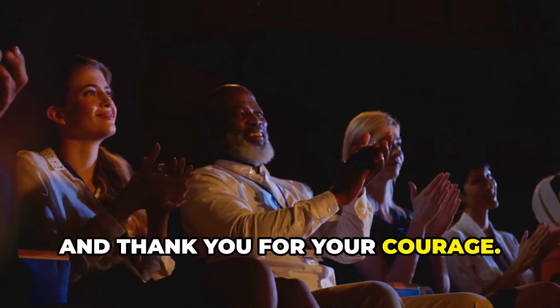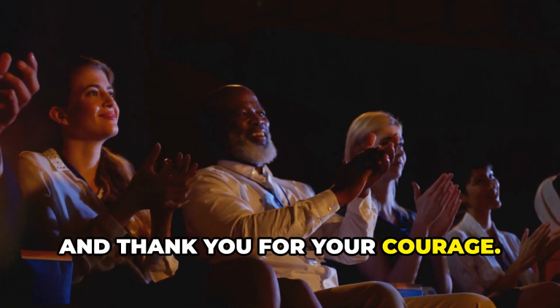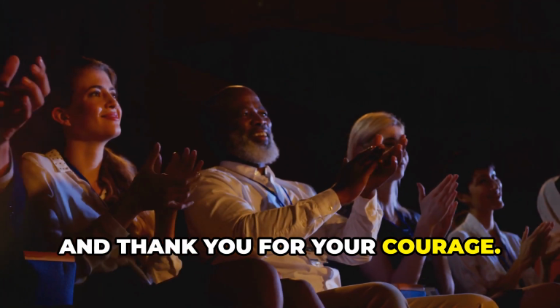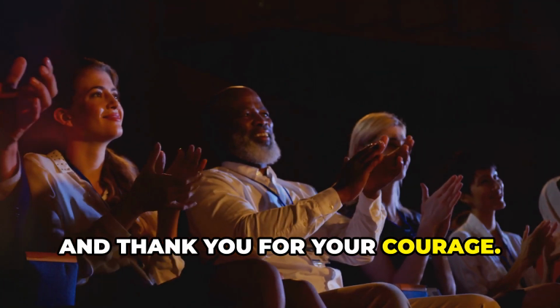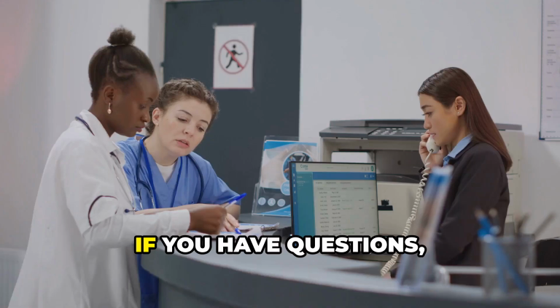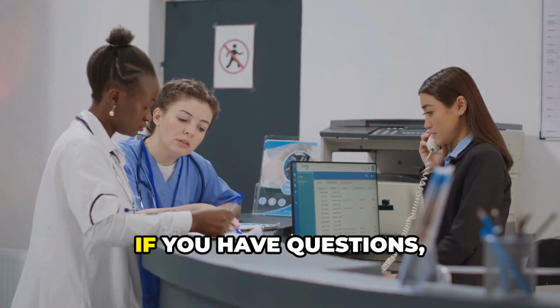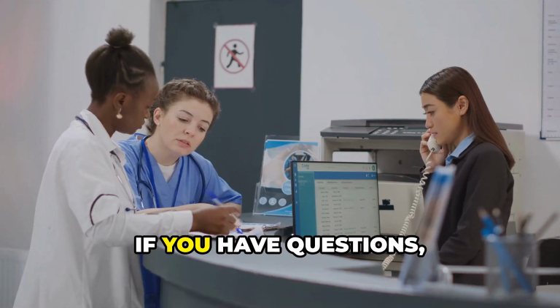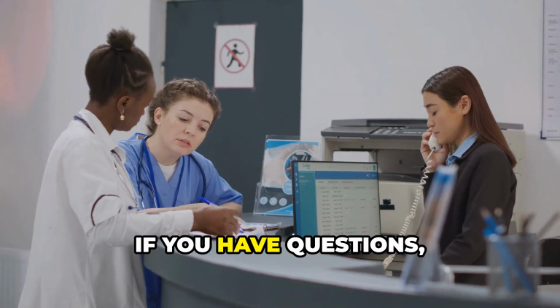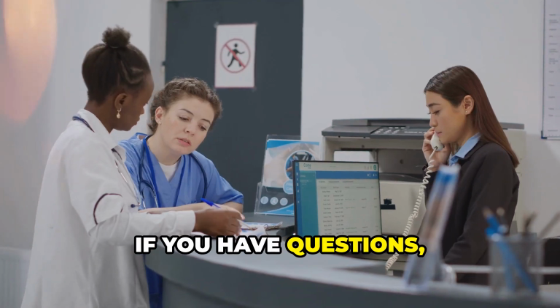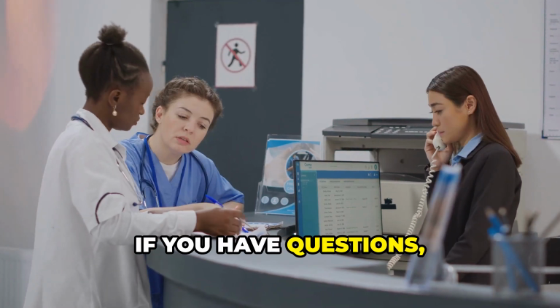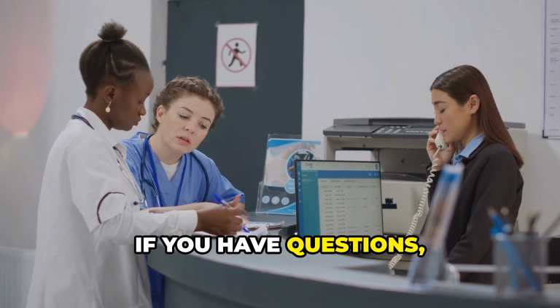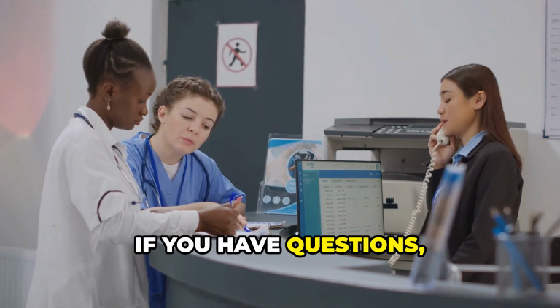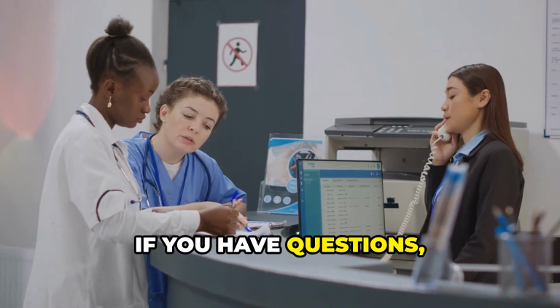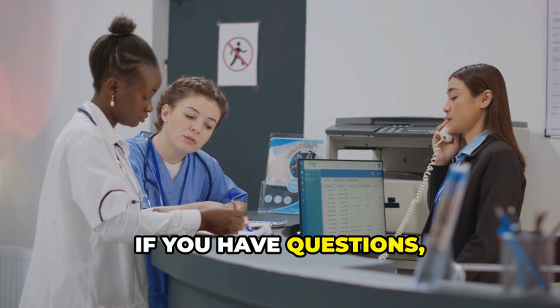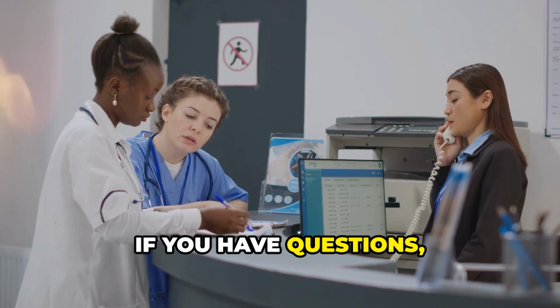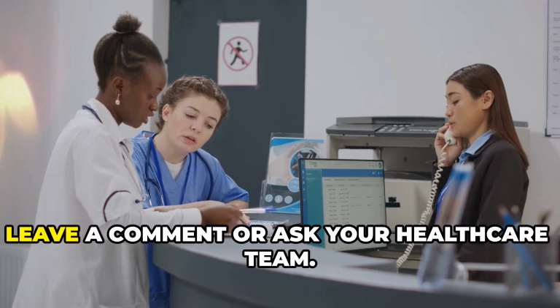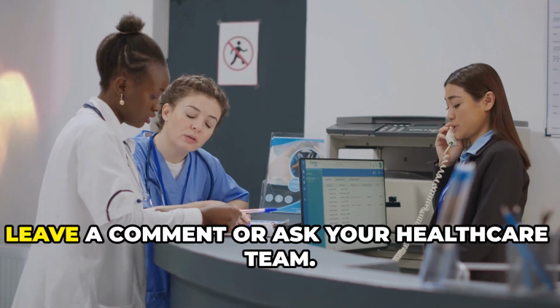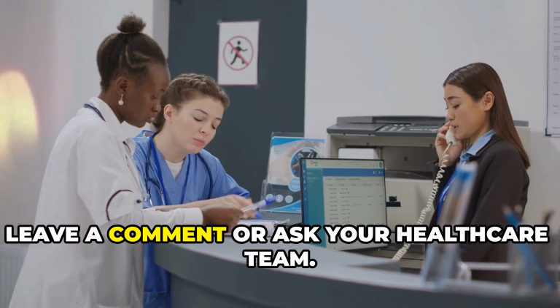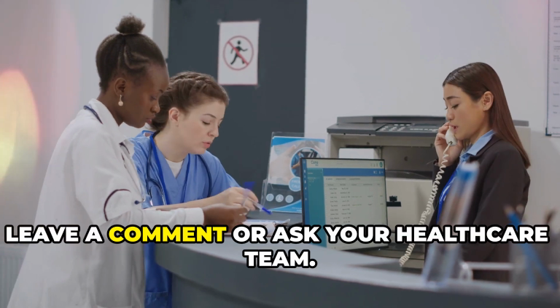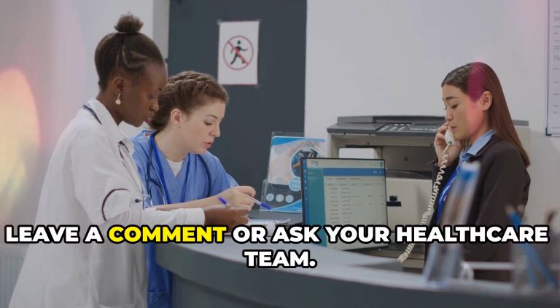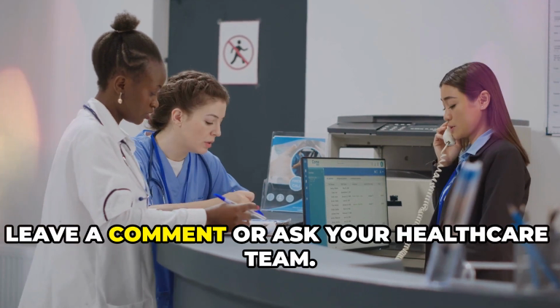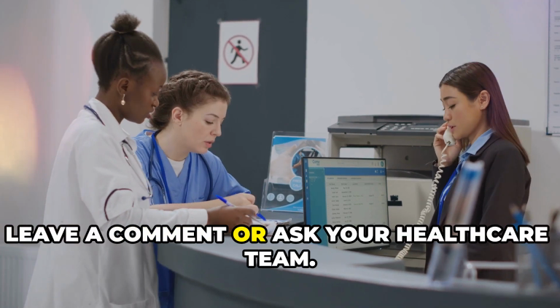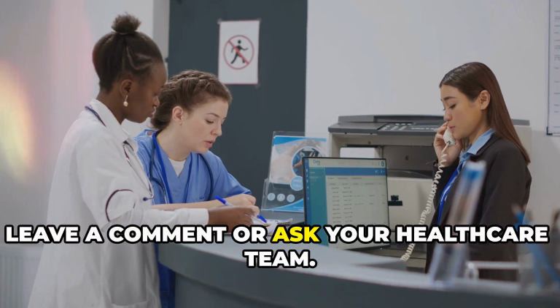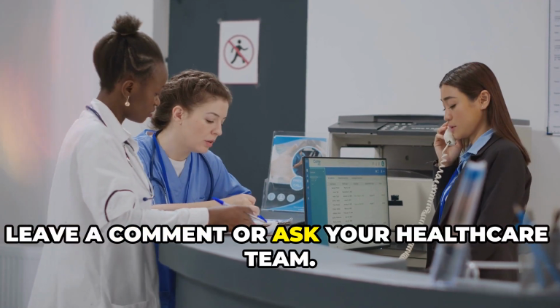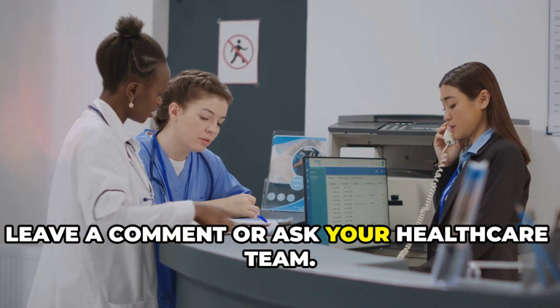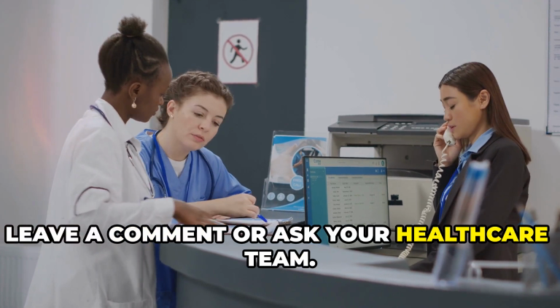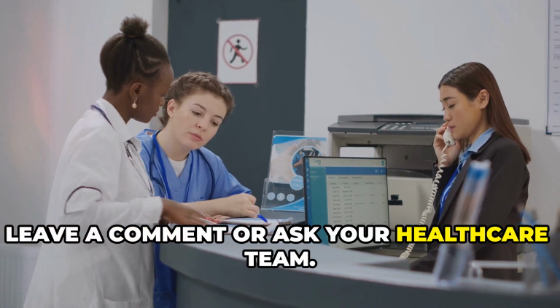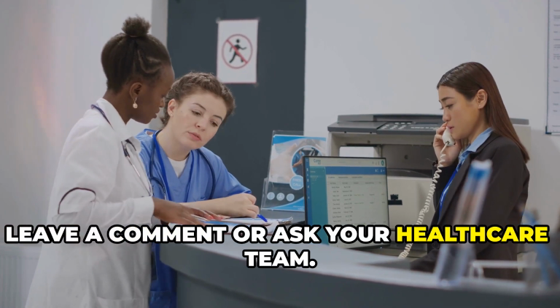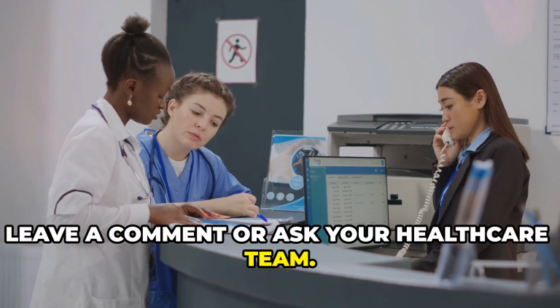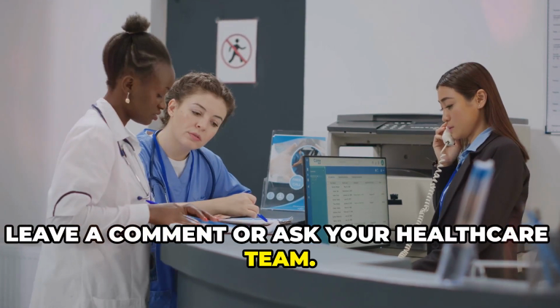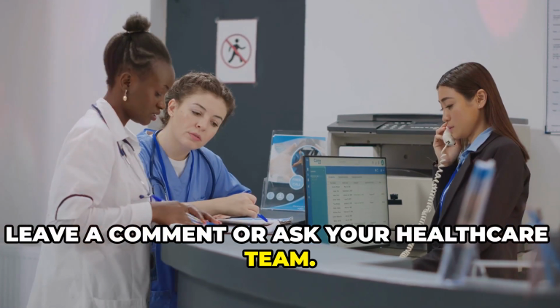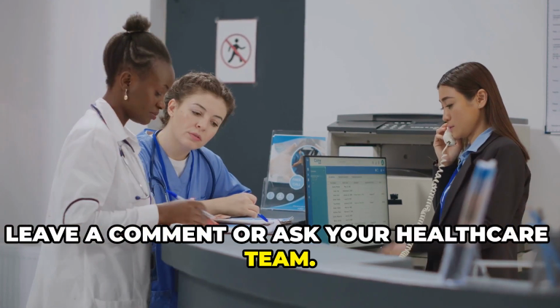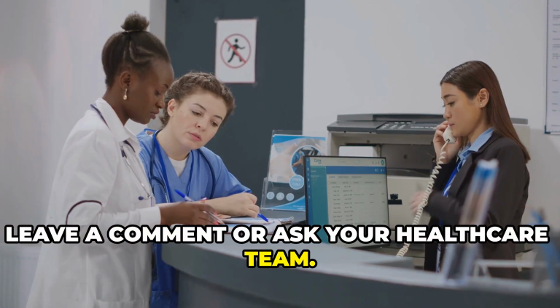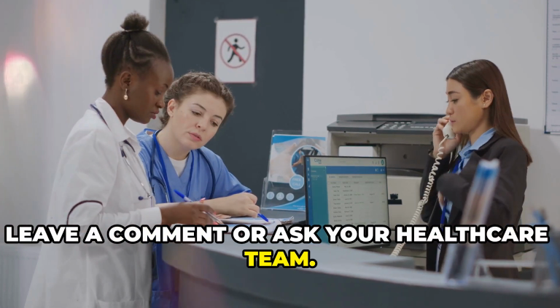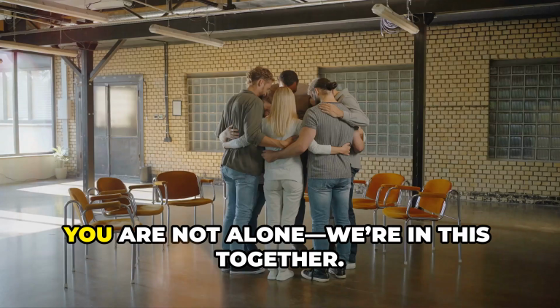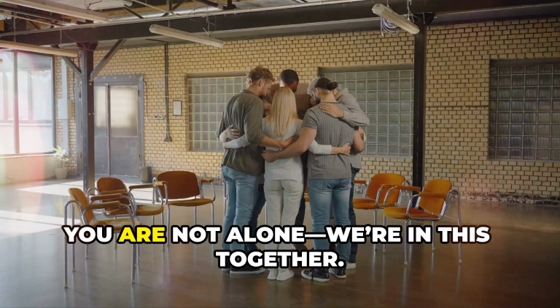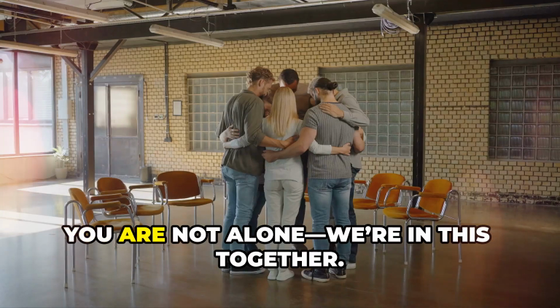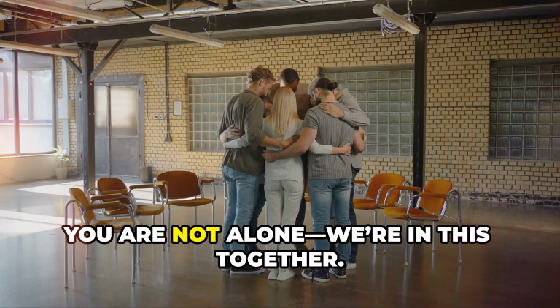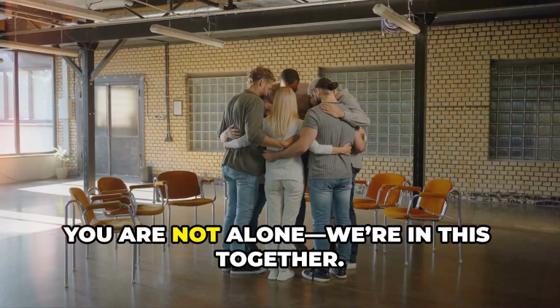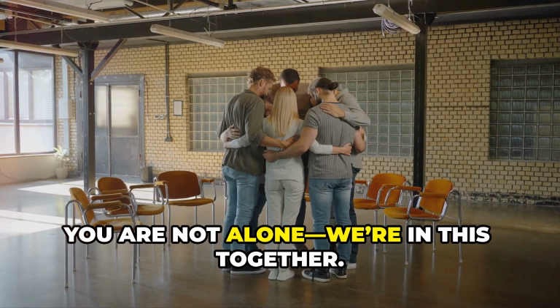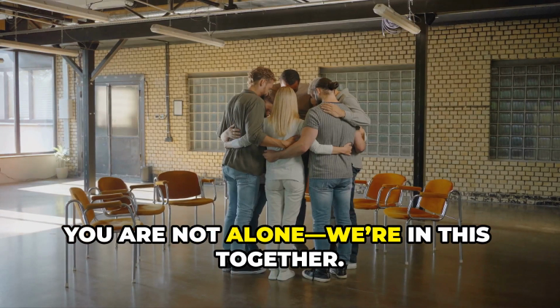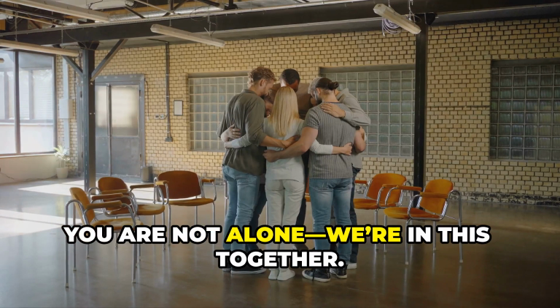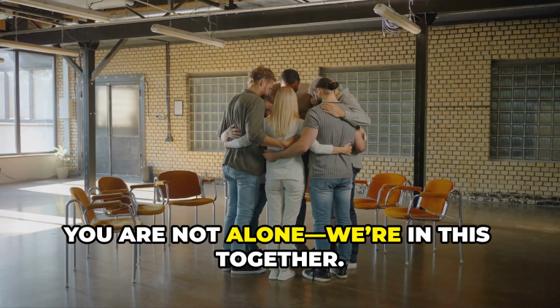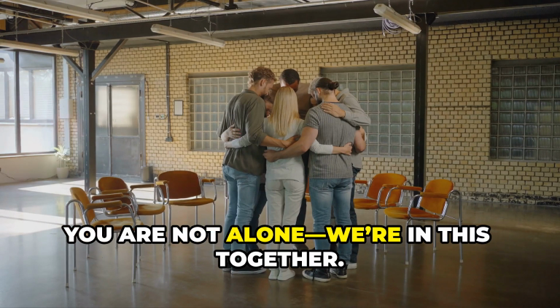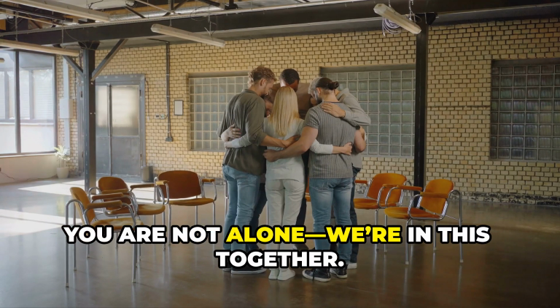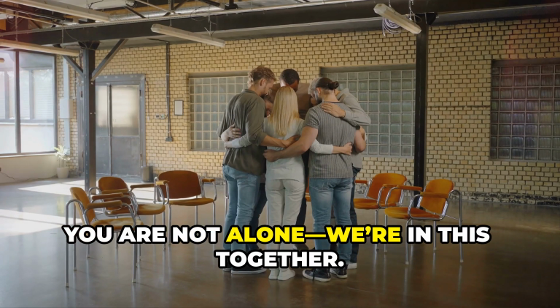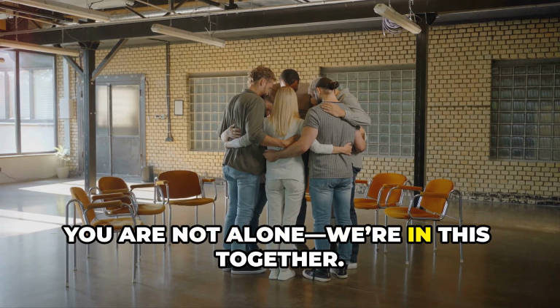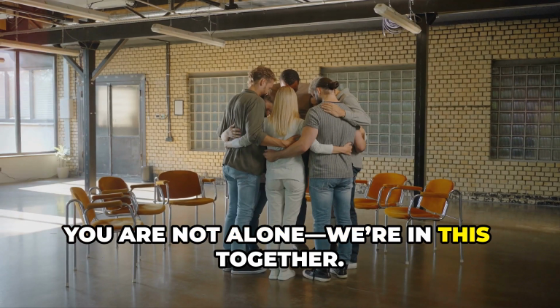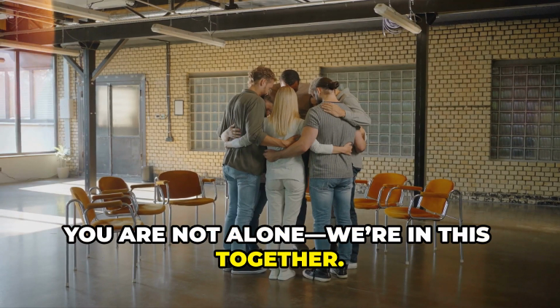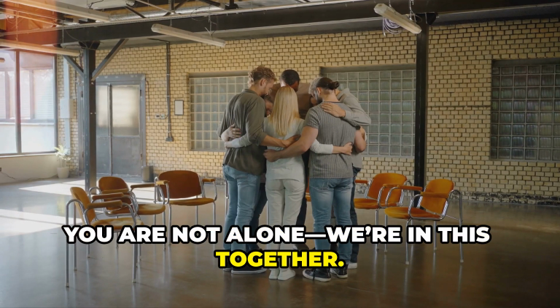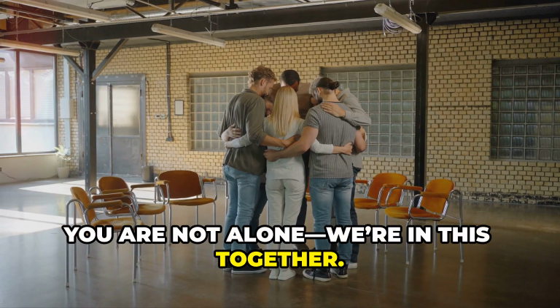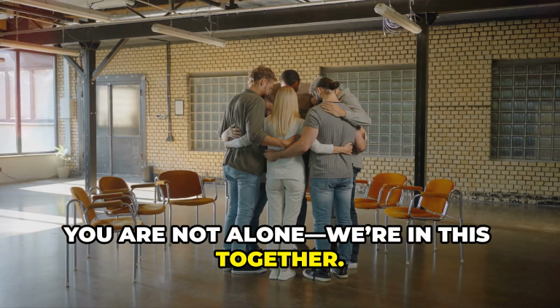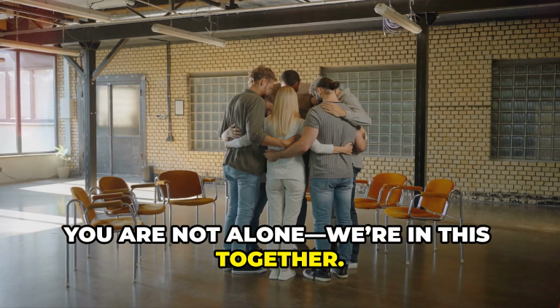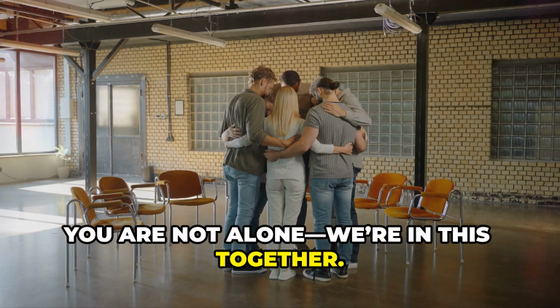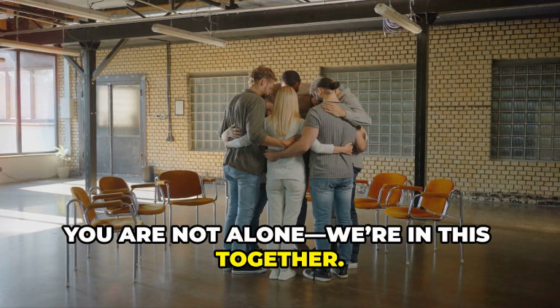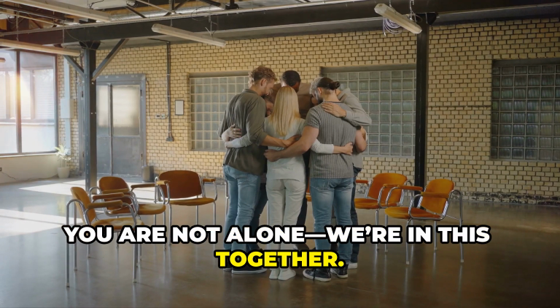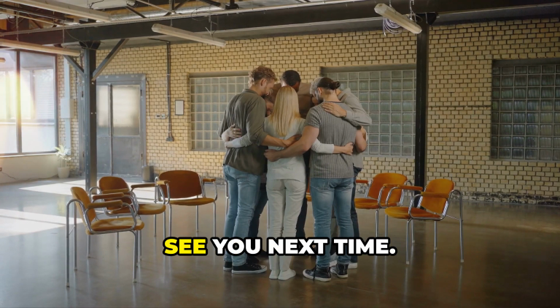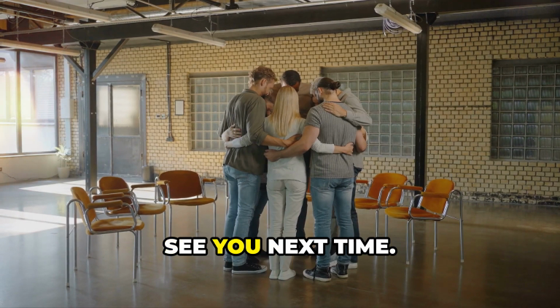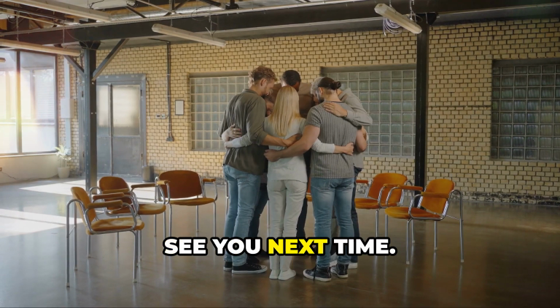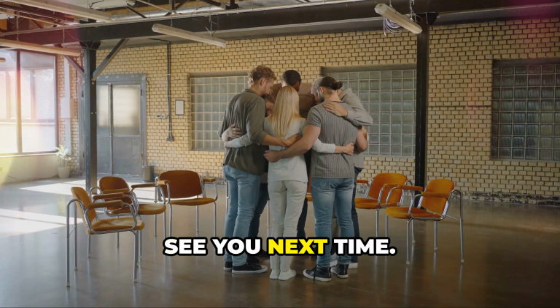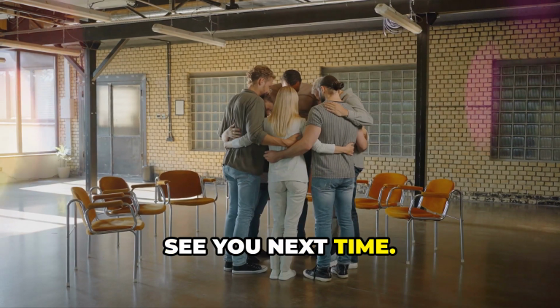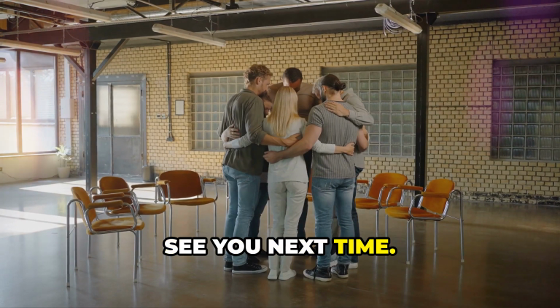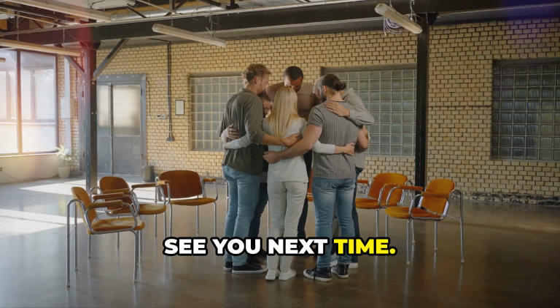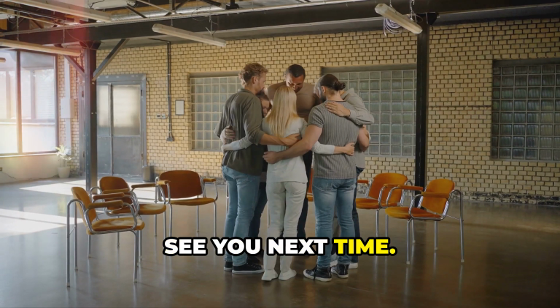Thank you for watching, and thank you for your courage. If you have questions, leave a comment or ask your healthcare team. You are not alone — we're in this together. See you next time.